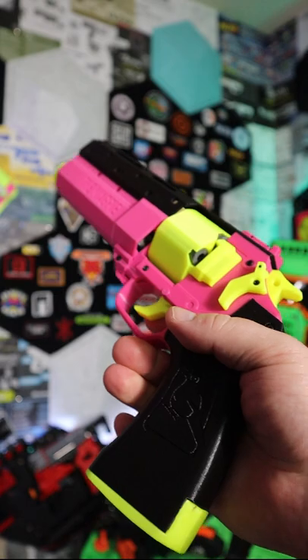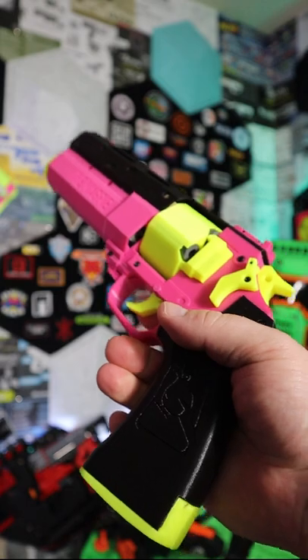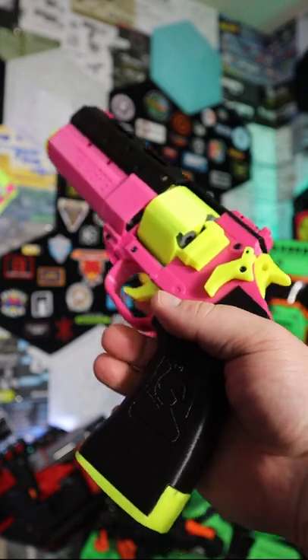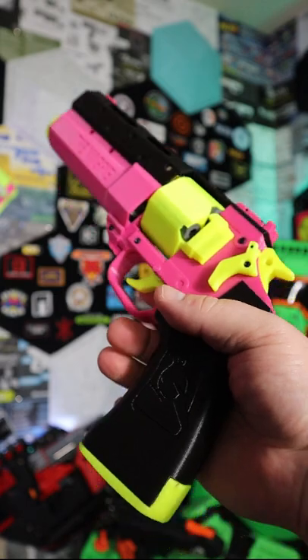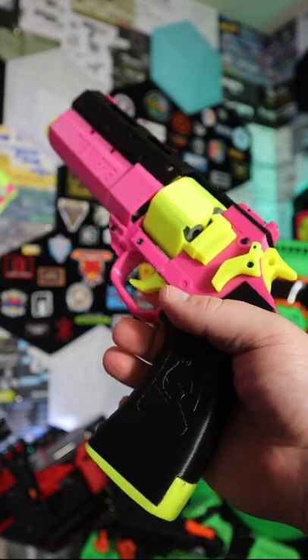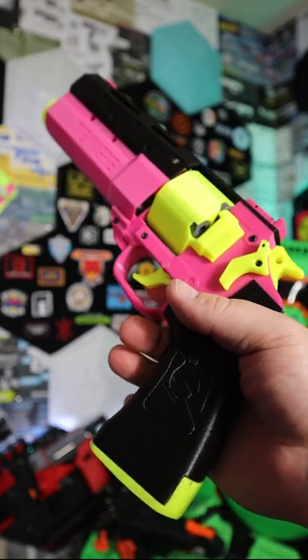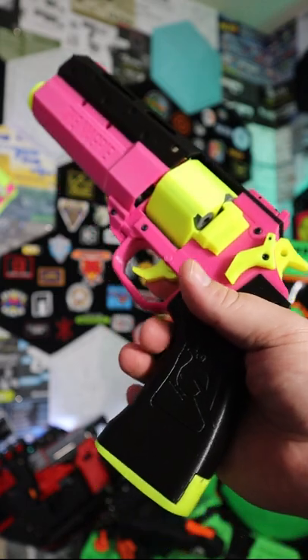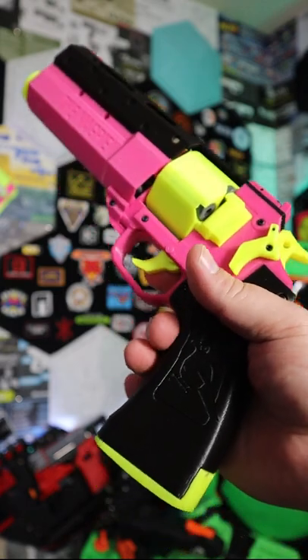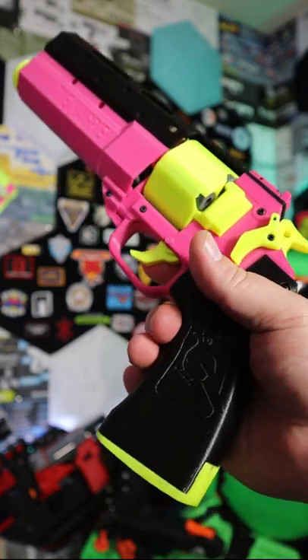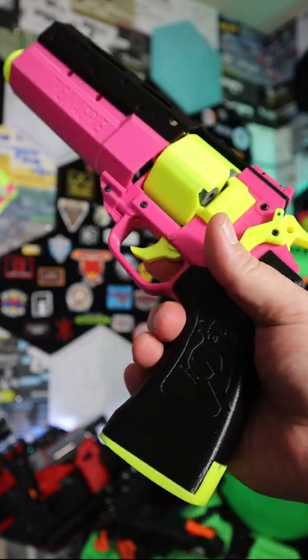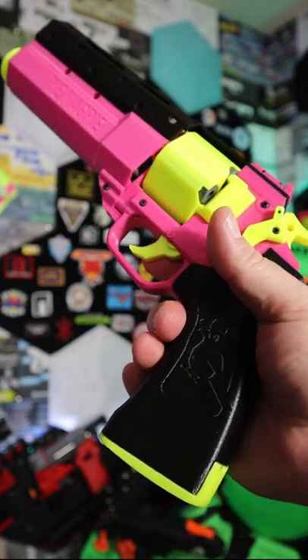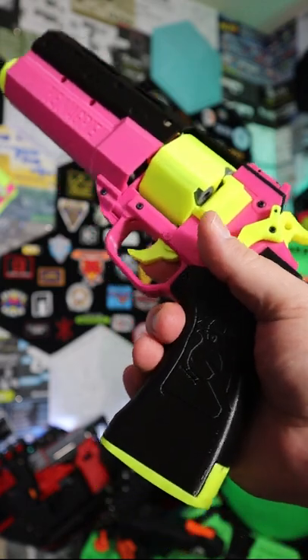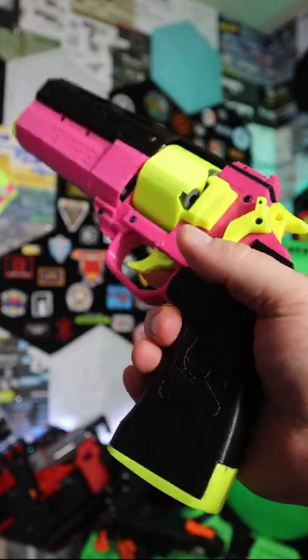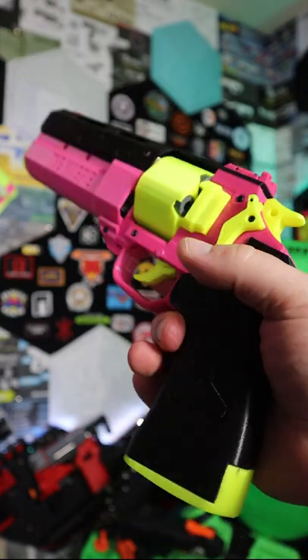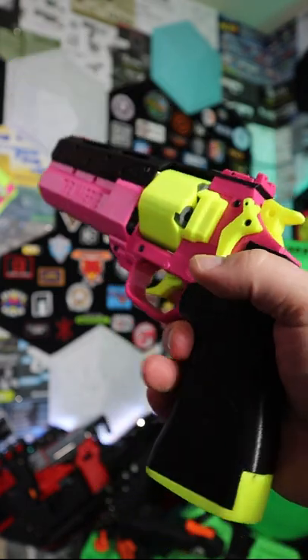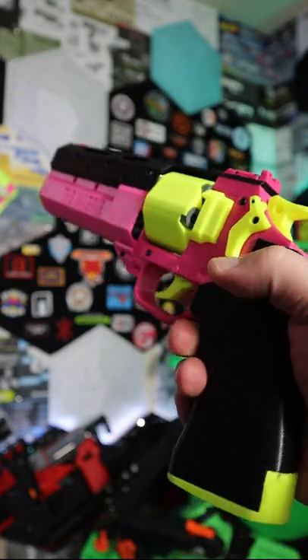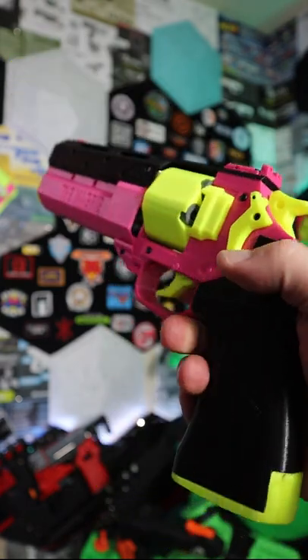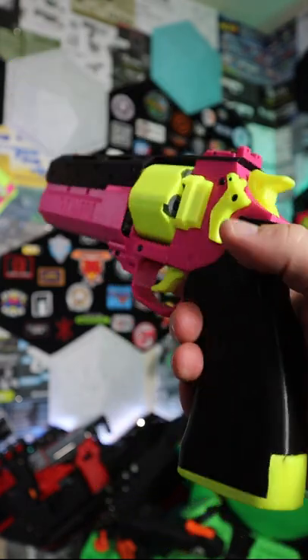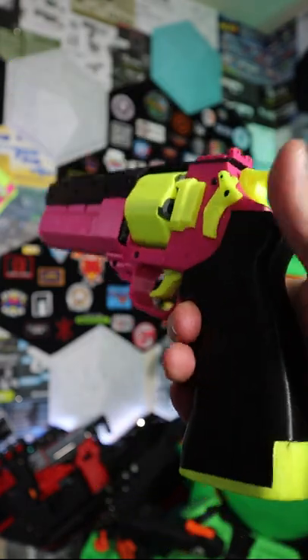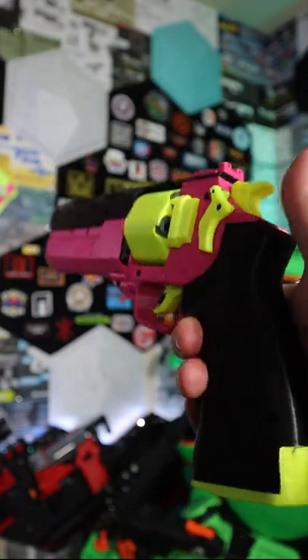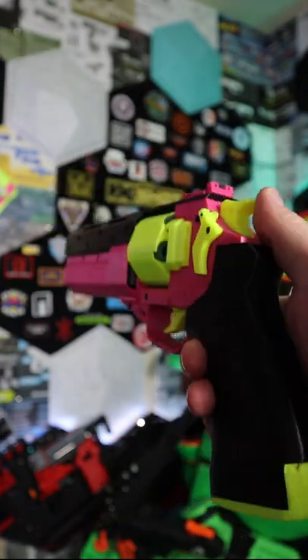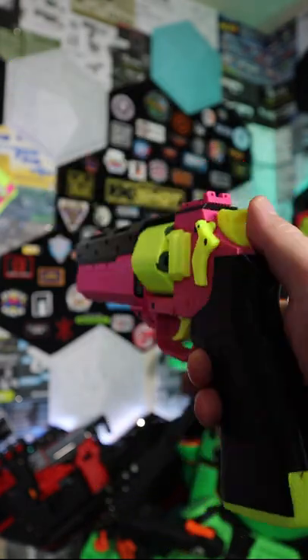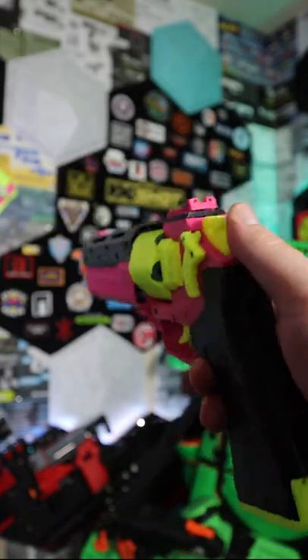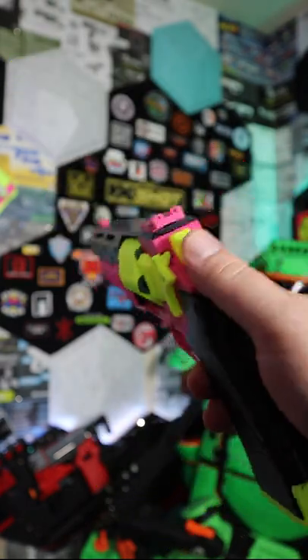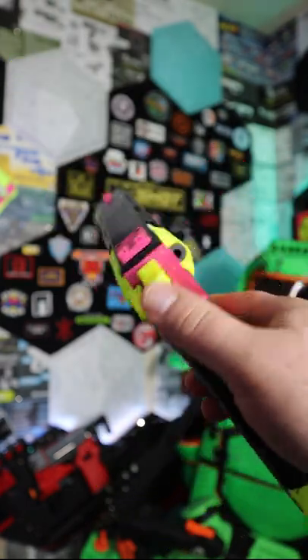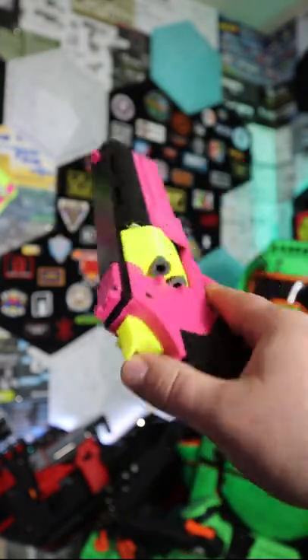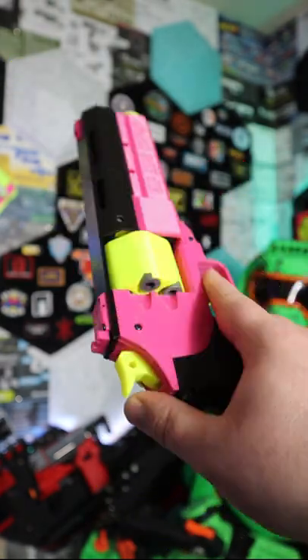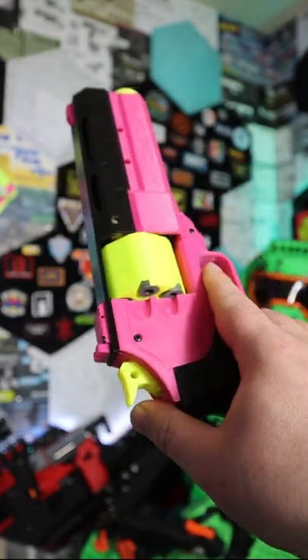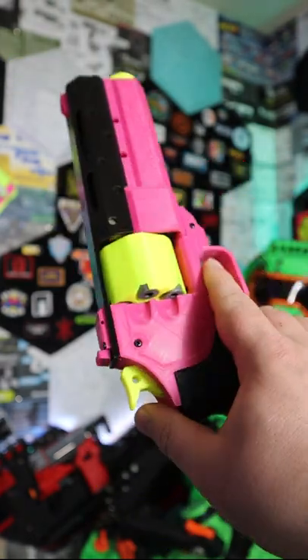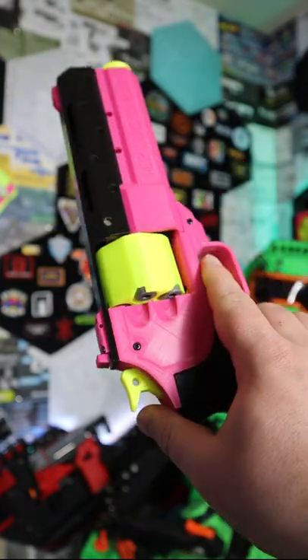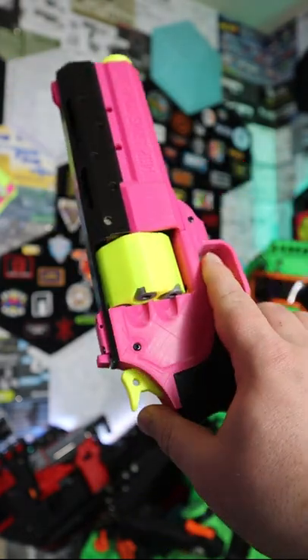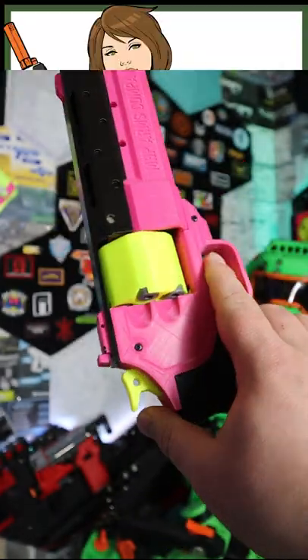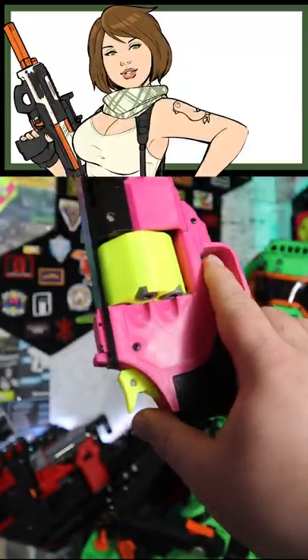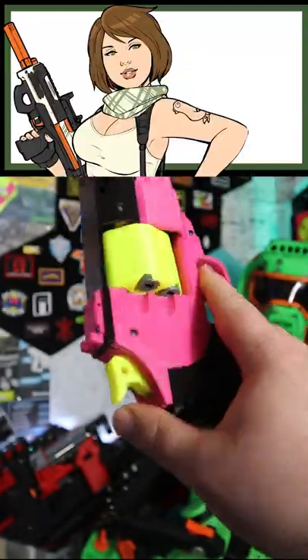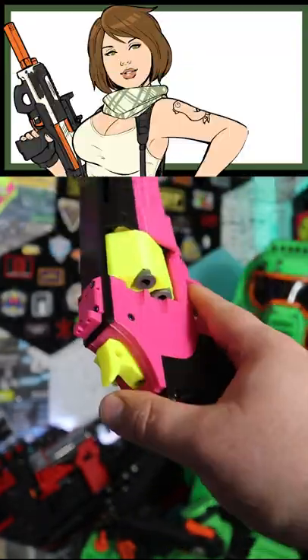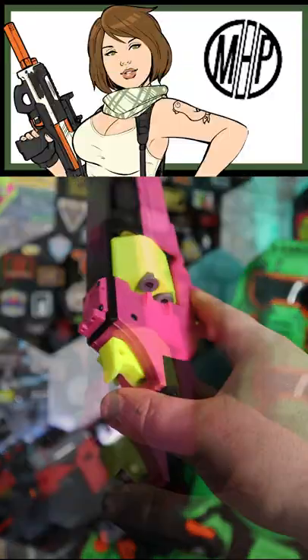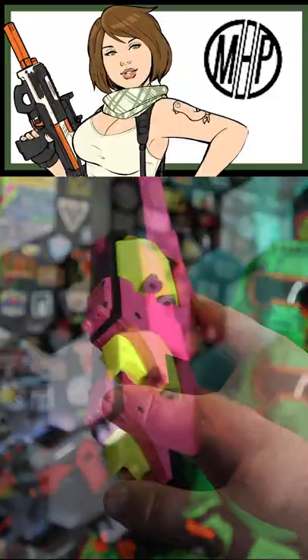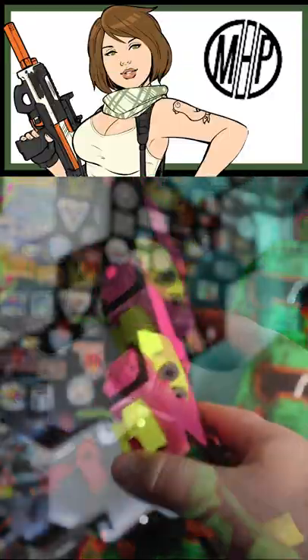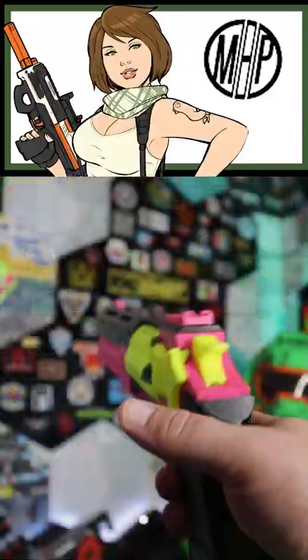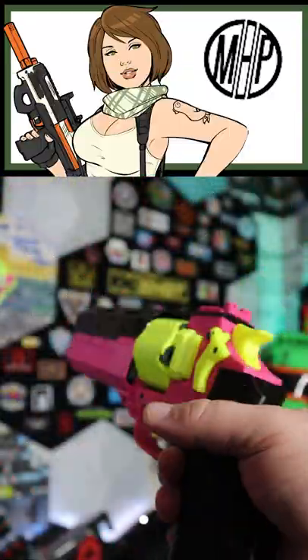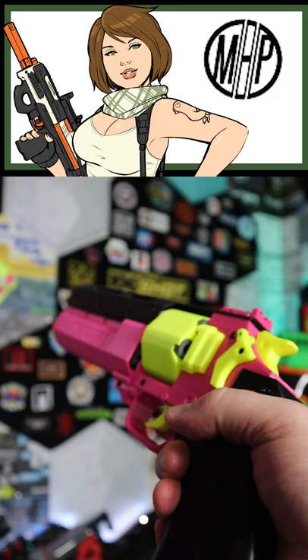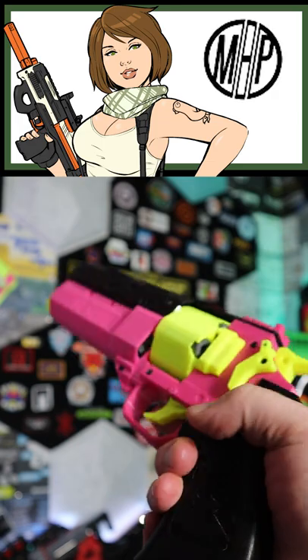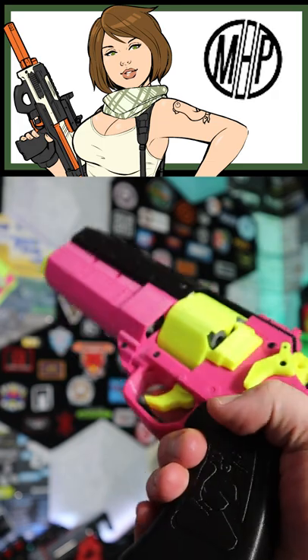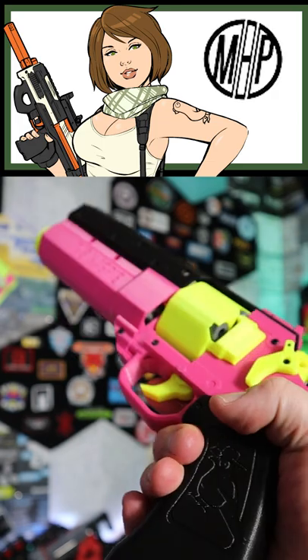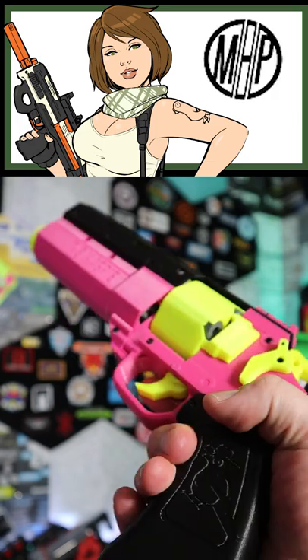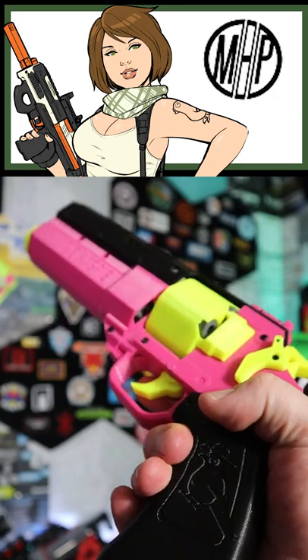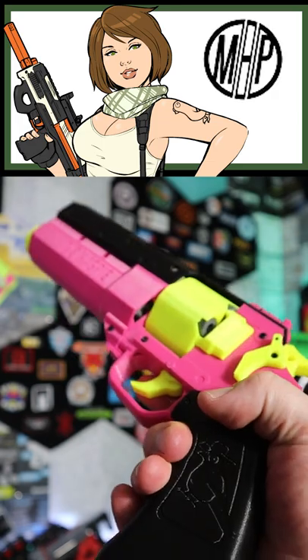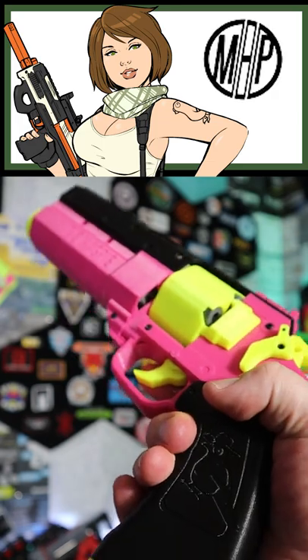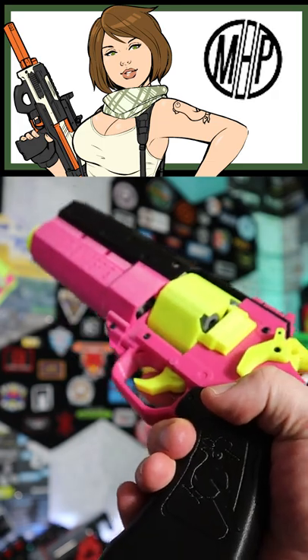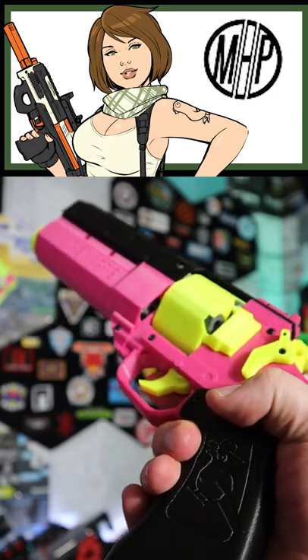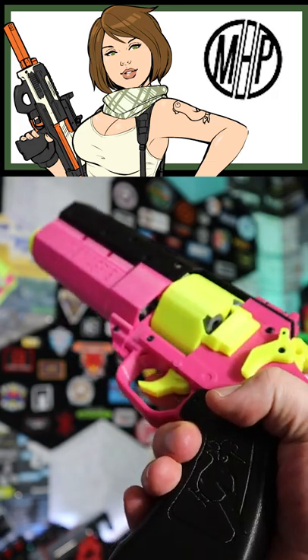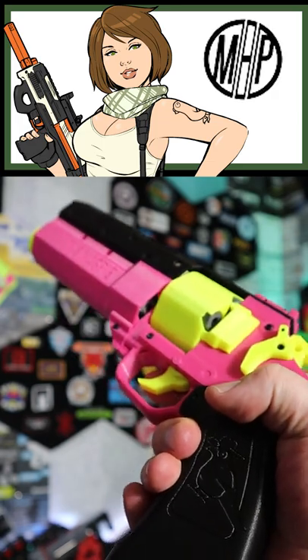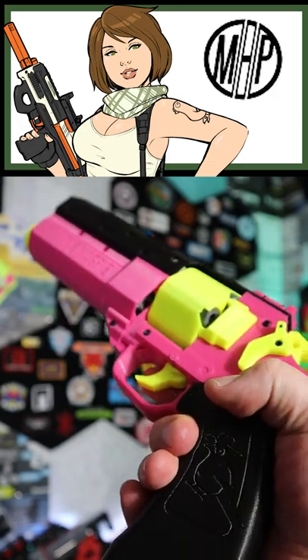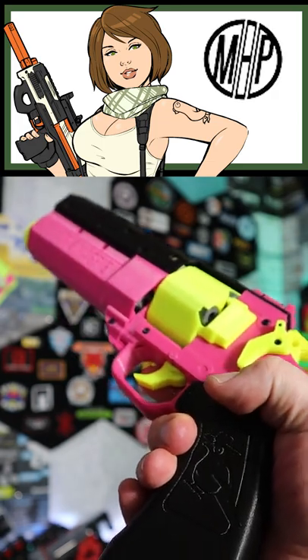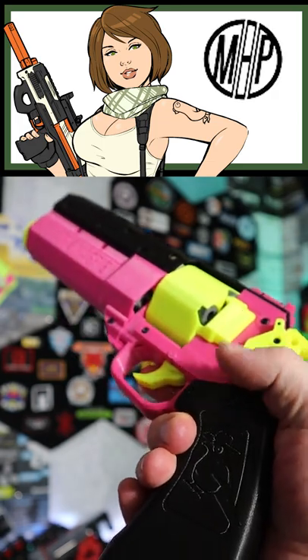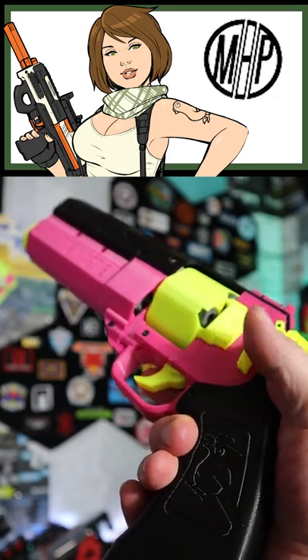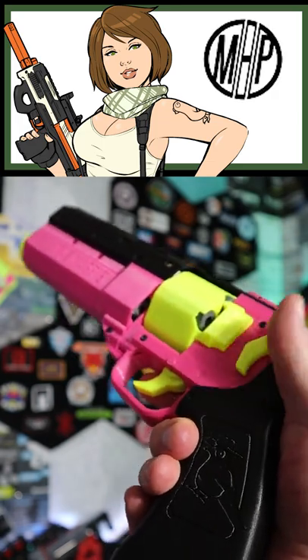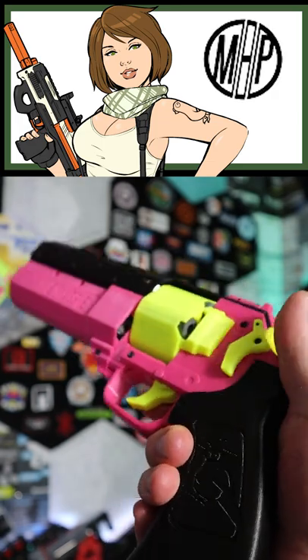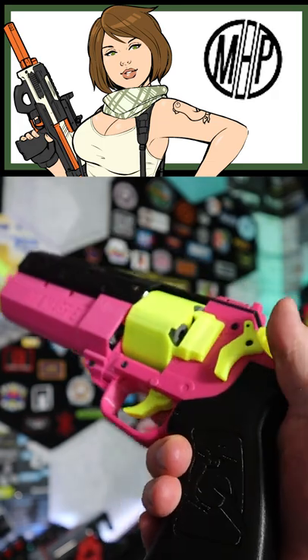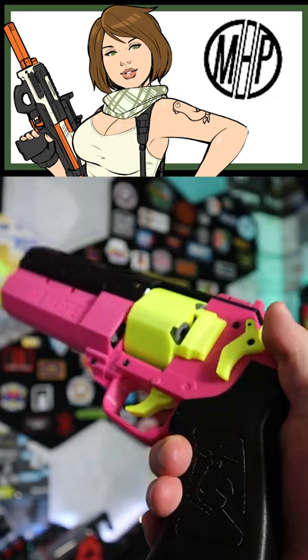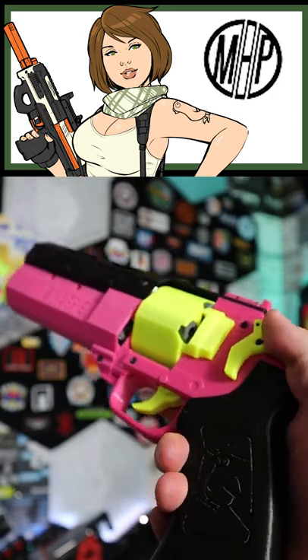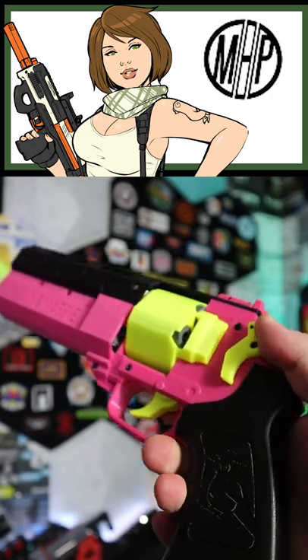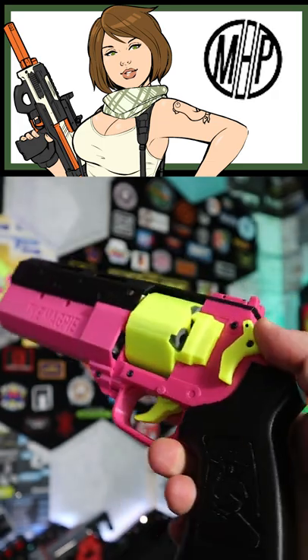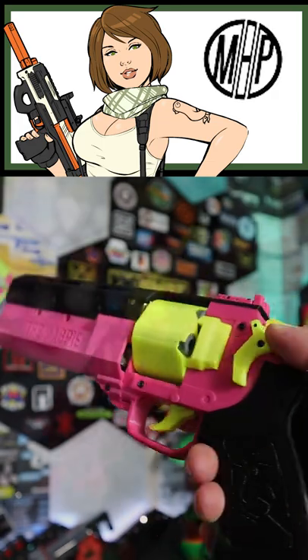Today we got a new blaster to check out. This is the Magpie, designed by Mr. Heath Pants. This blaster was sent in from Frontline Foam.